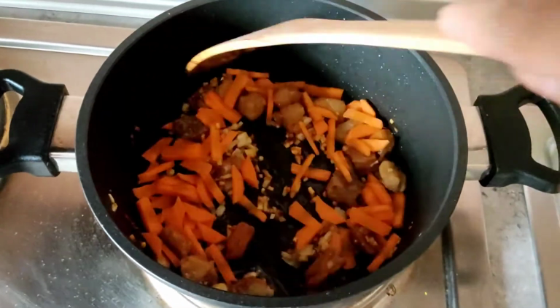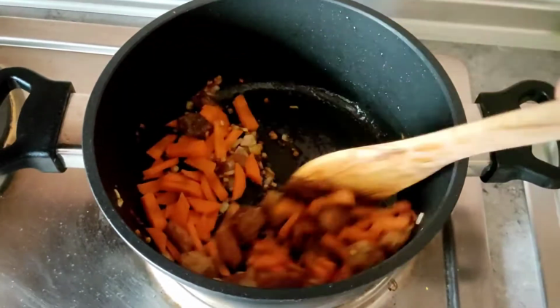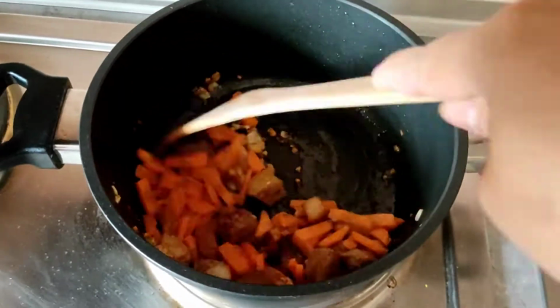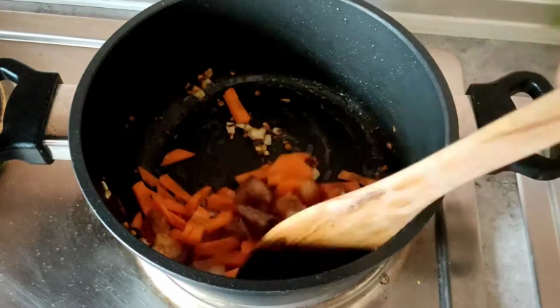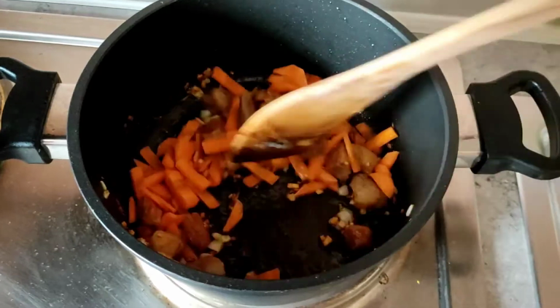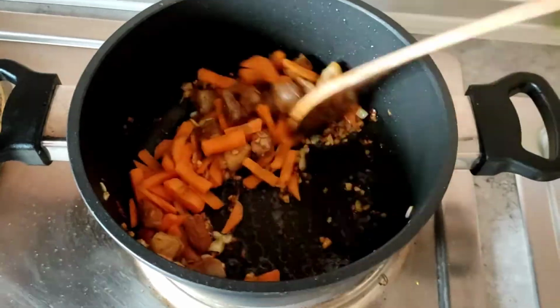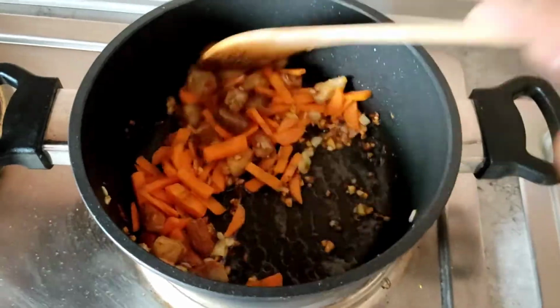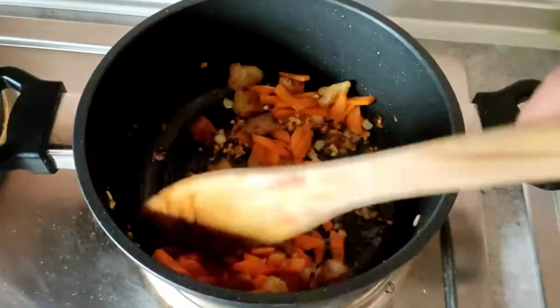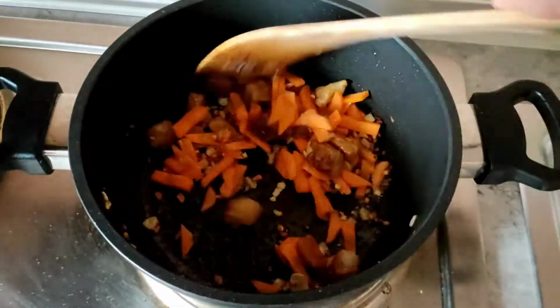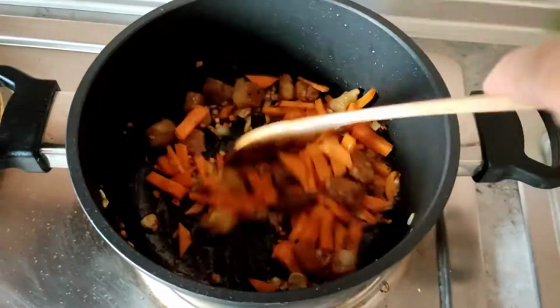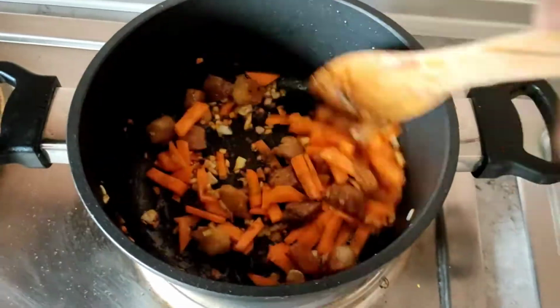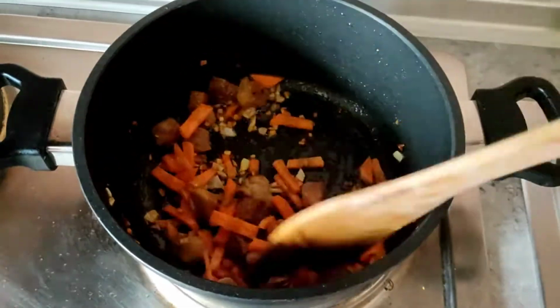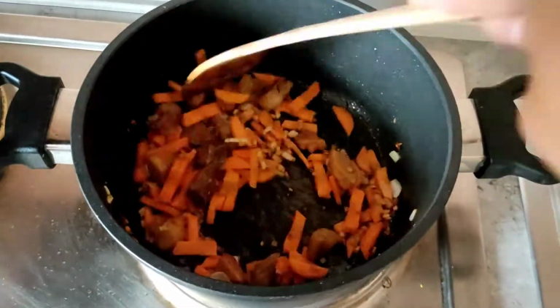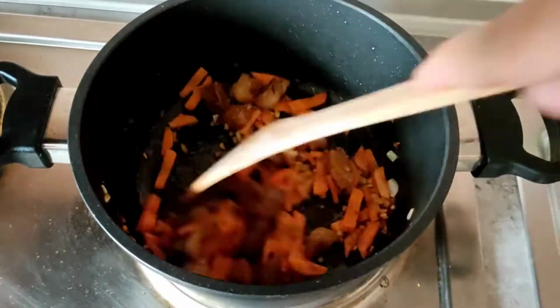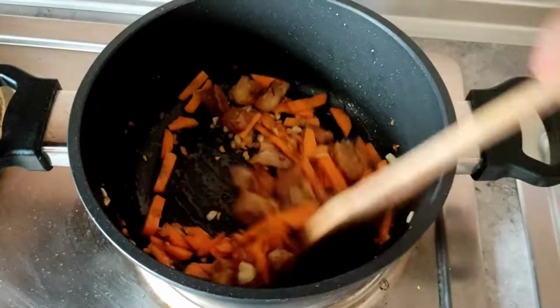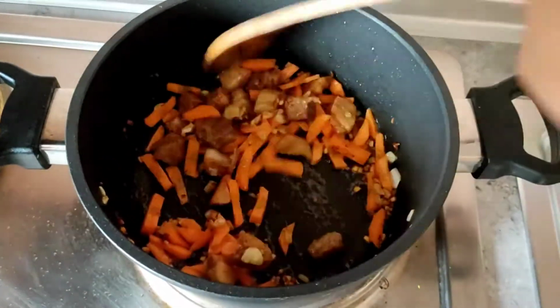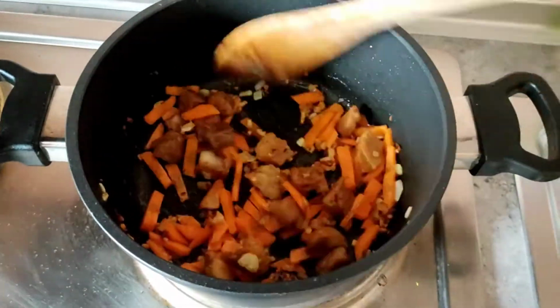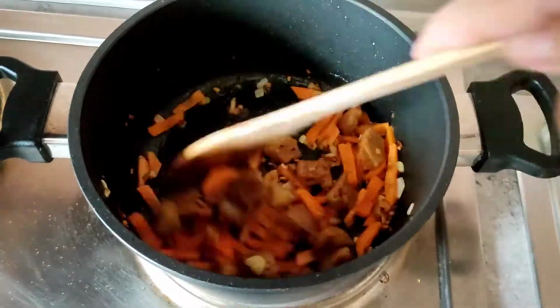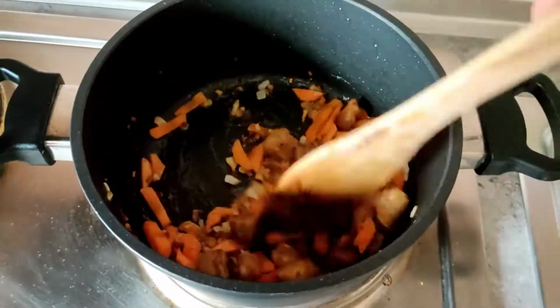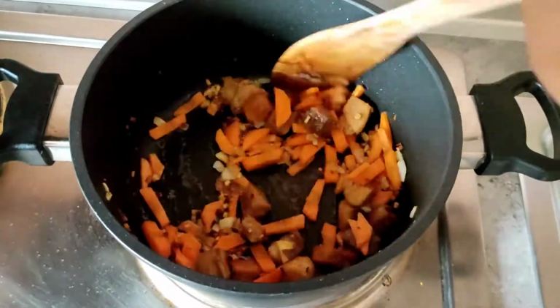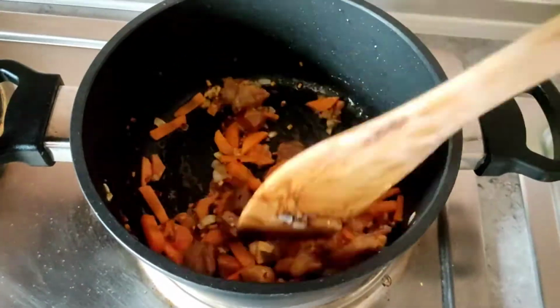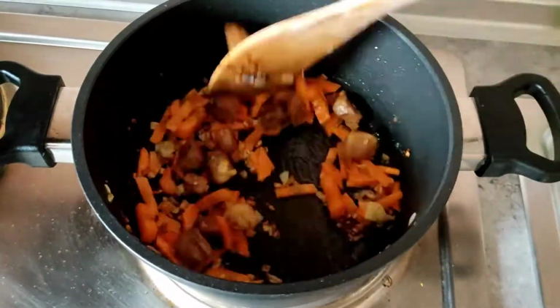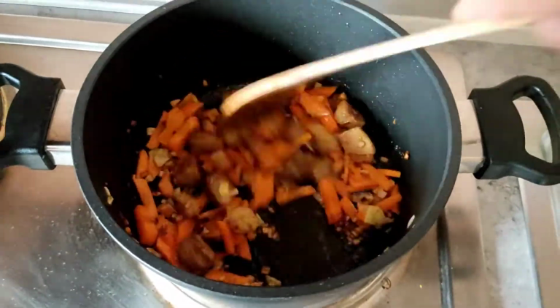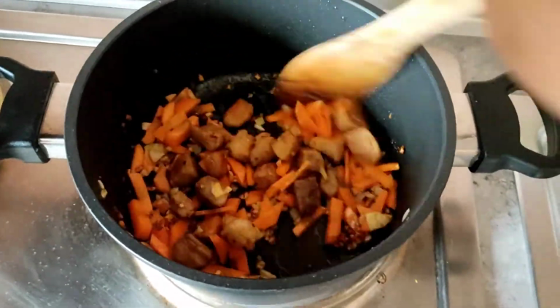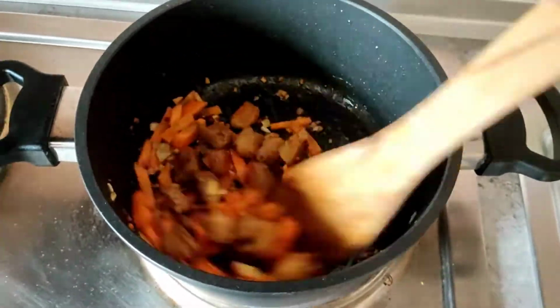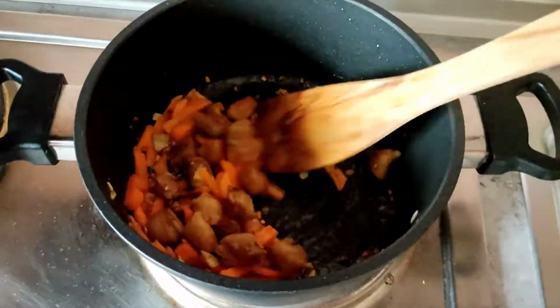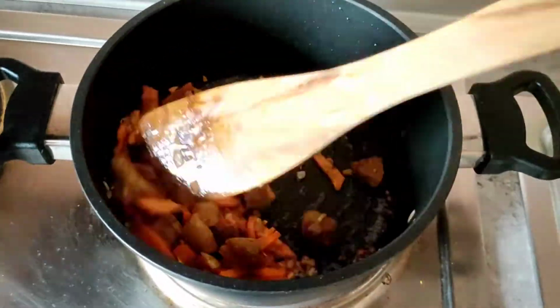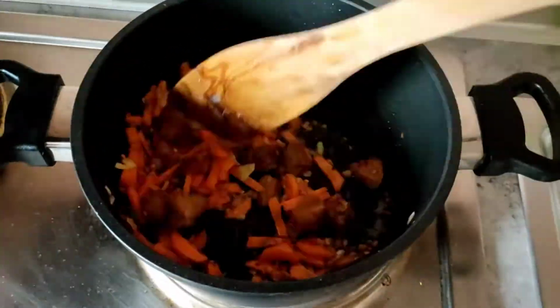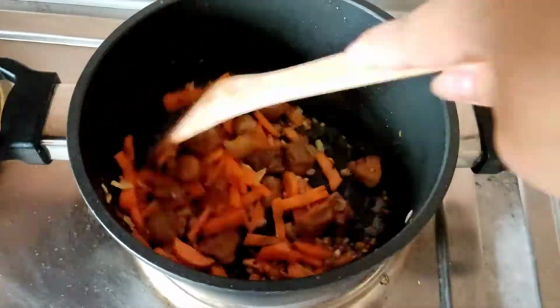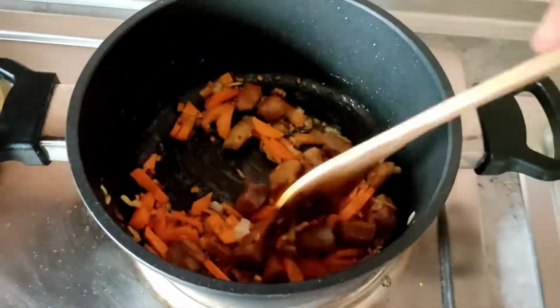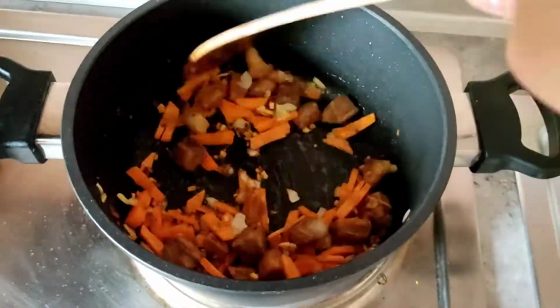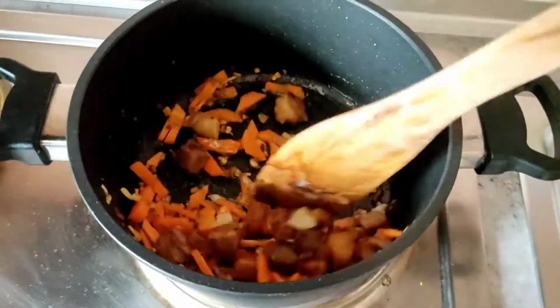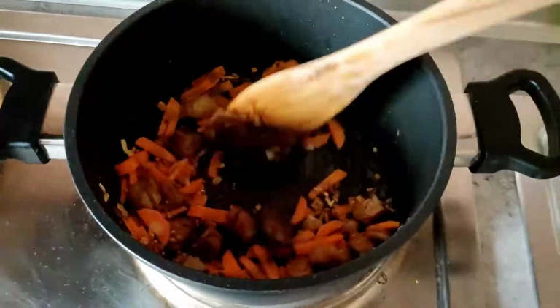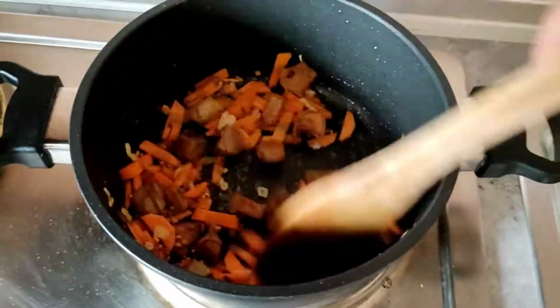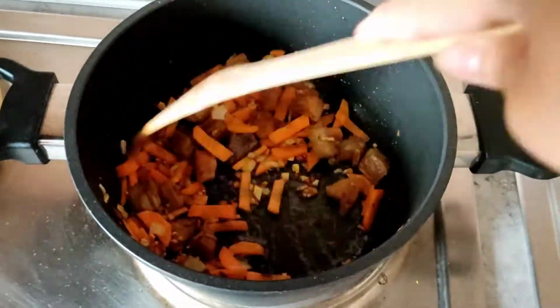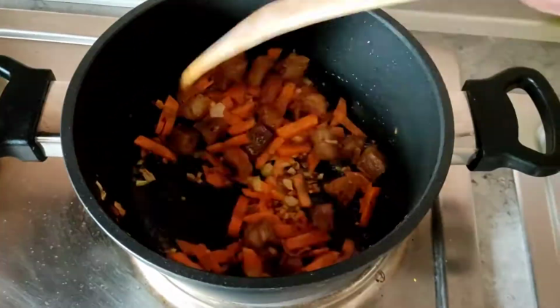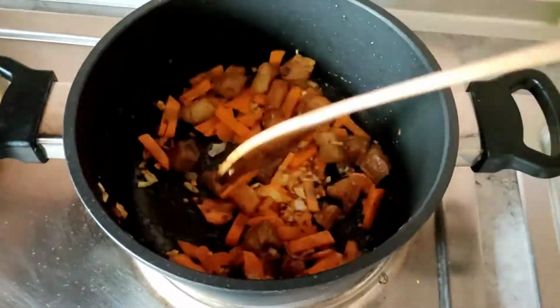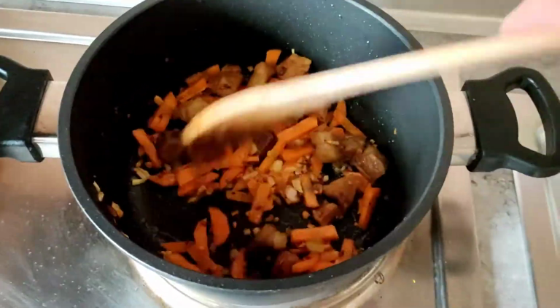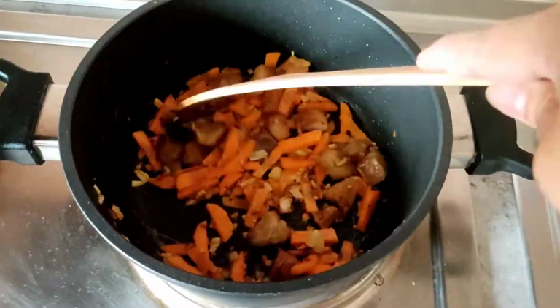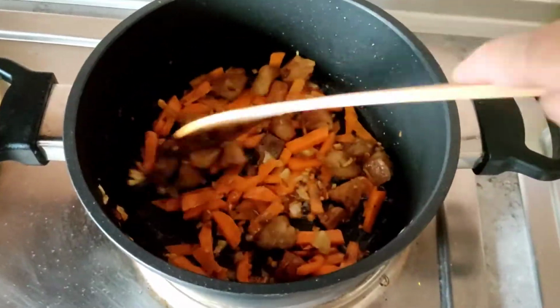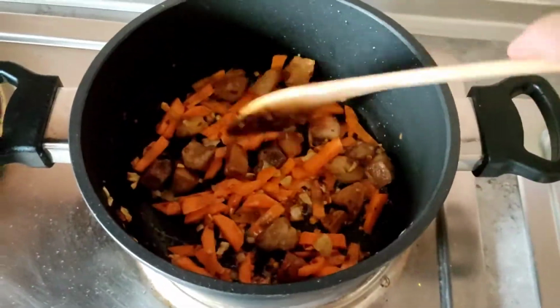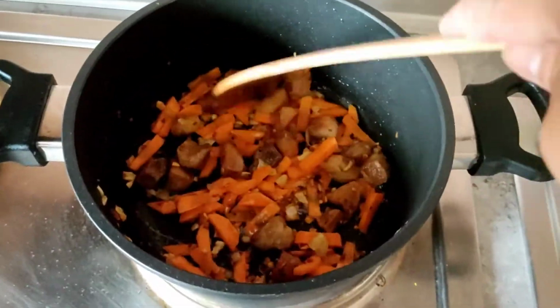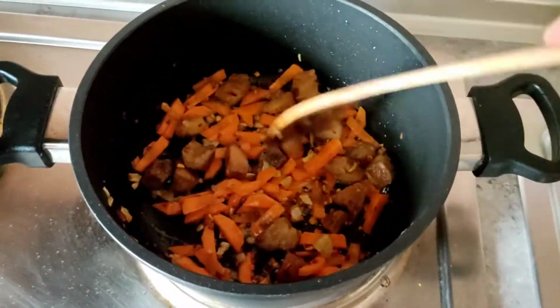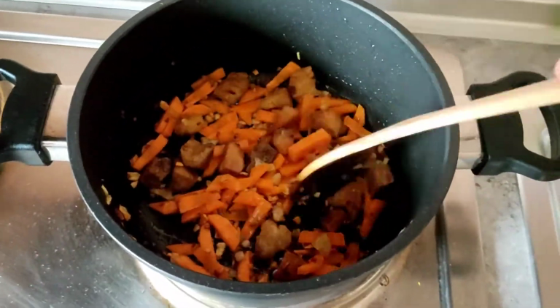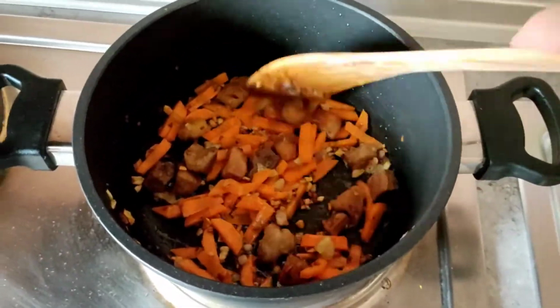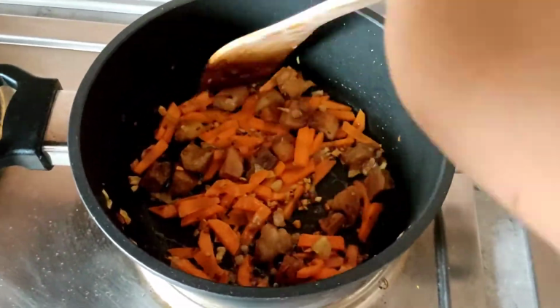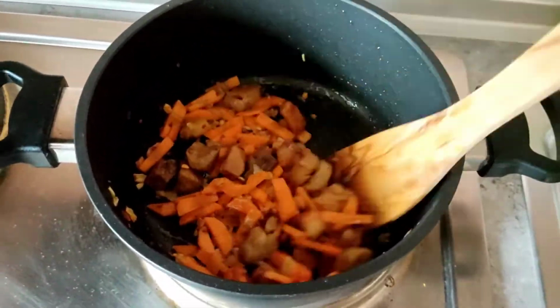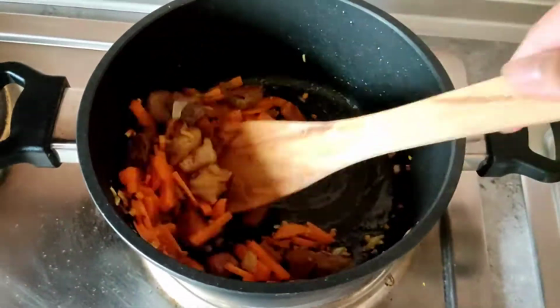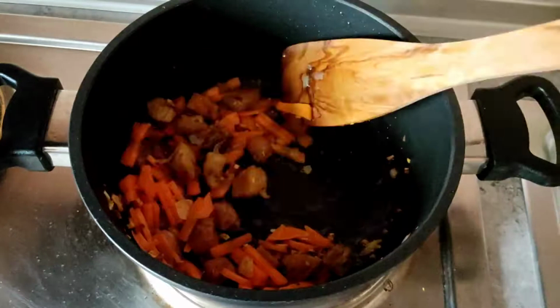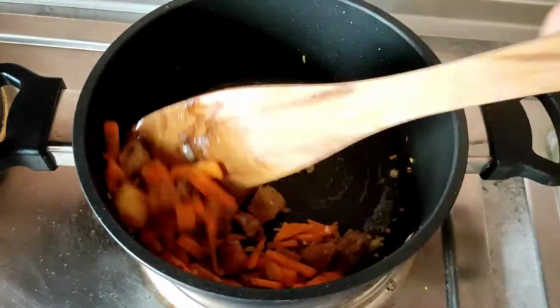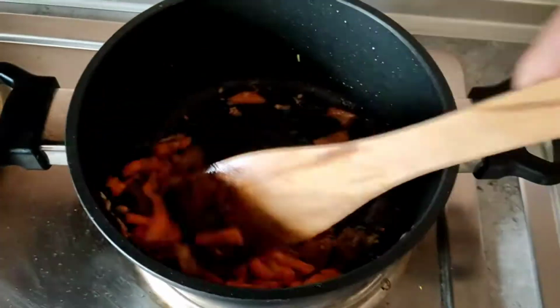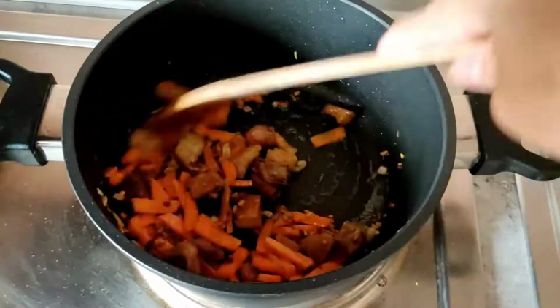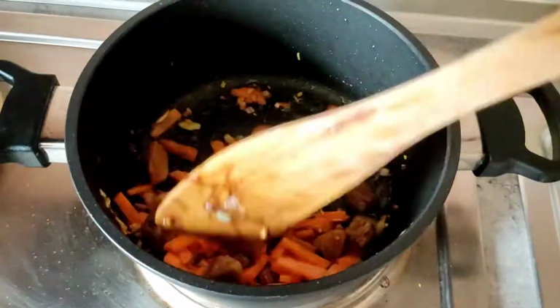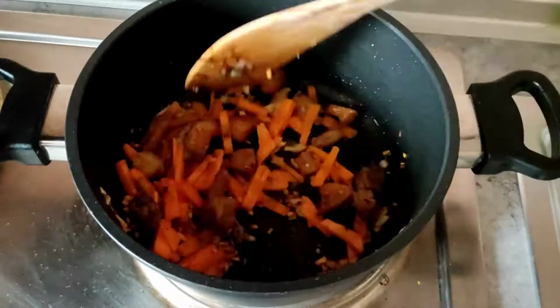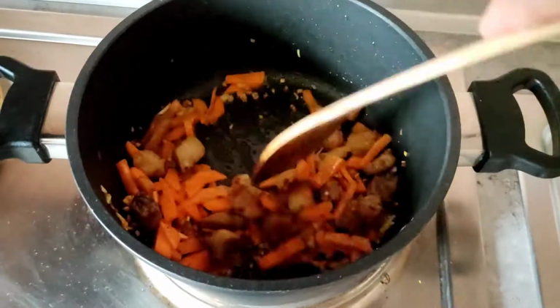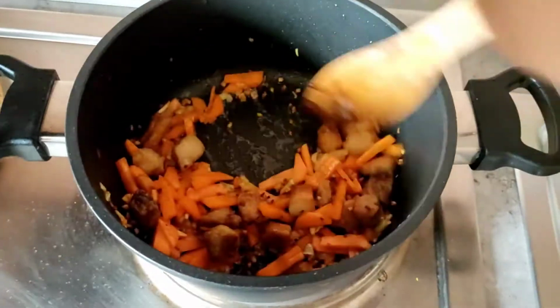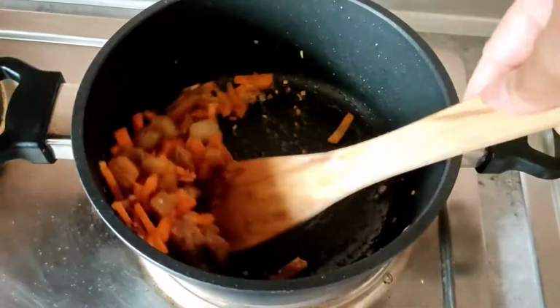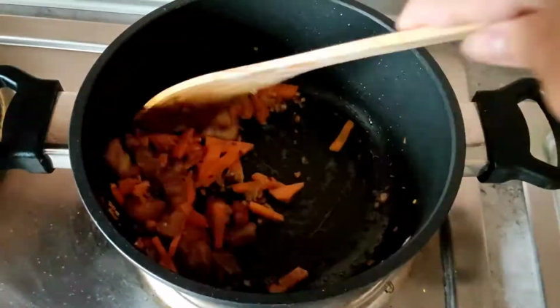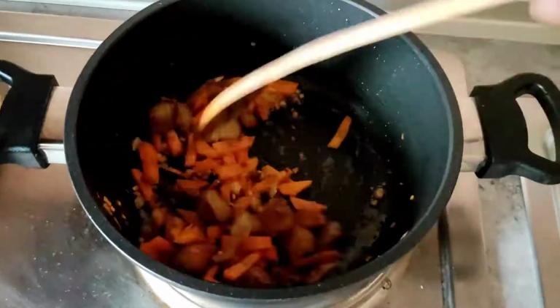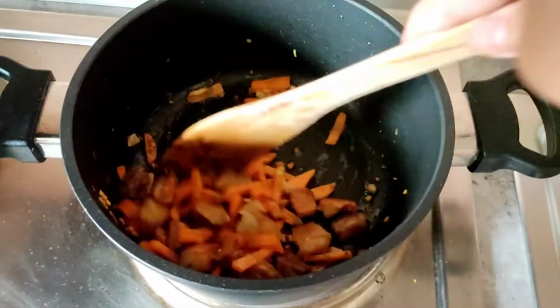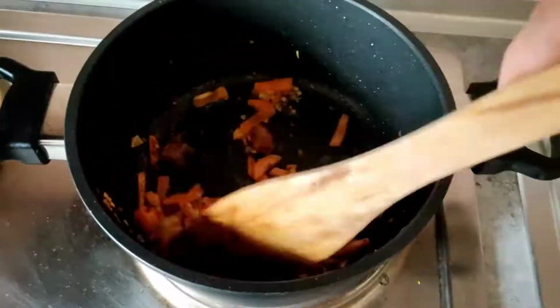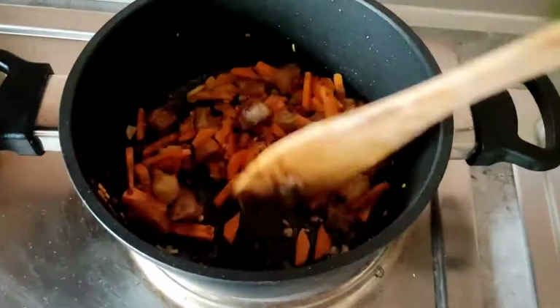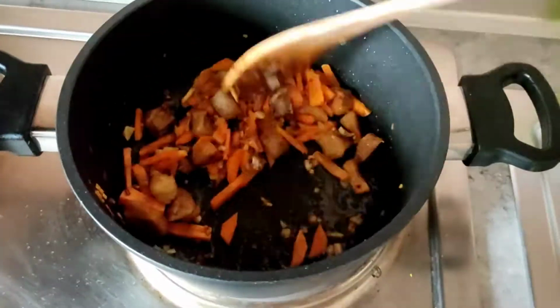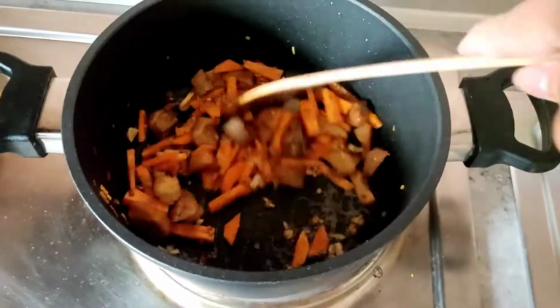Then you can put already the carrot or any vegetable of your choice. You can put cabbage or broccoli on it.